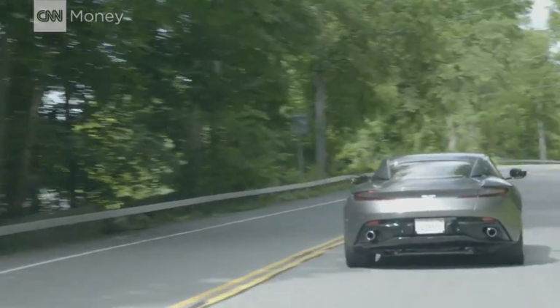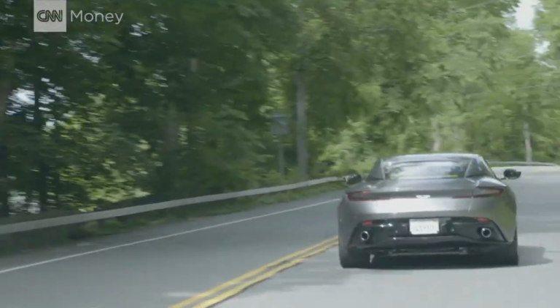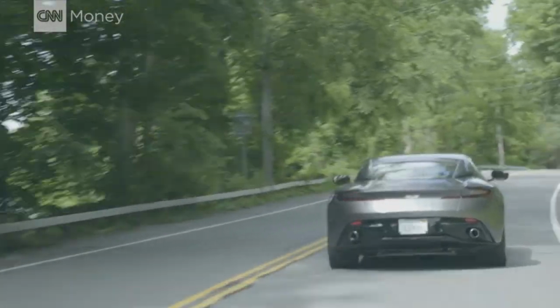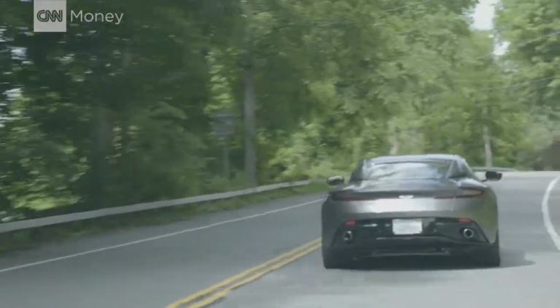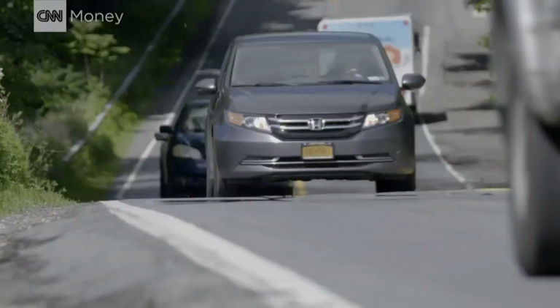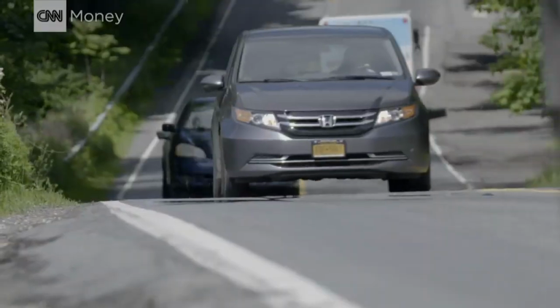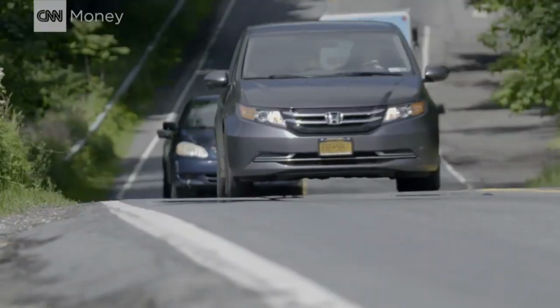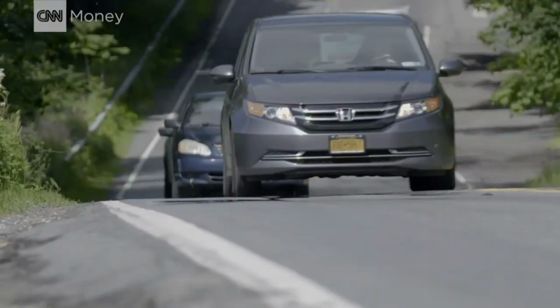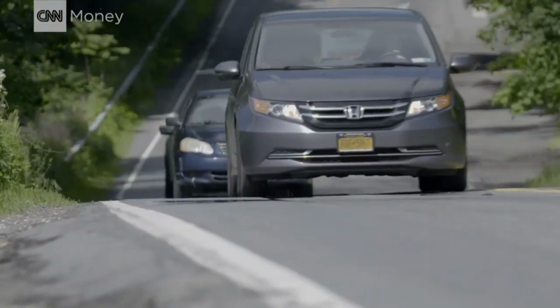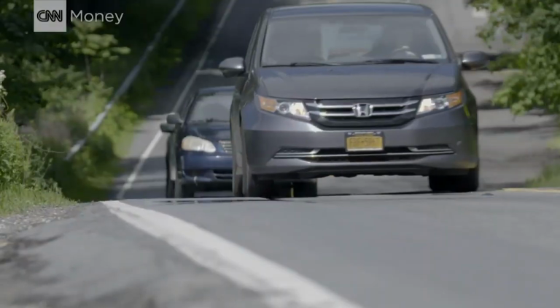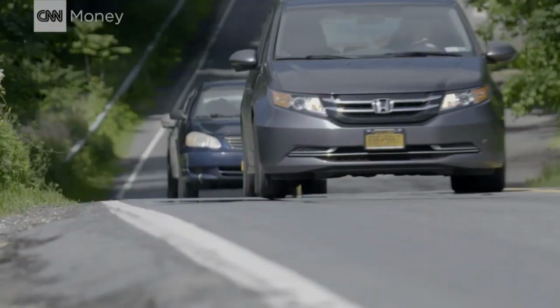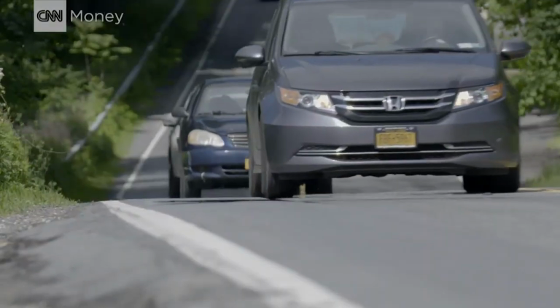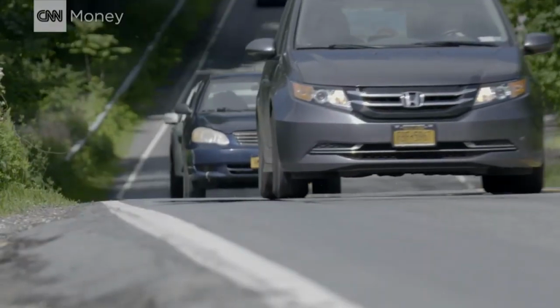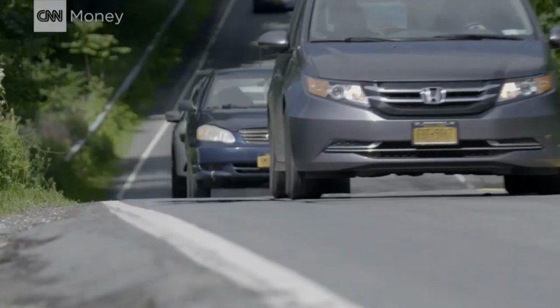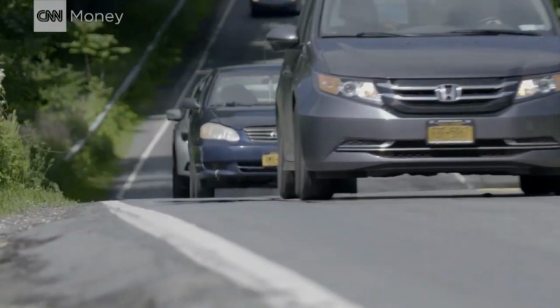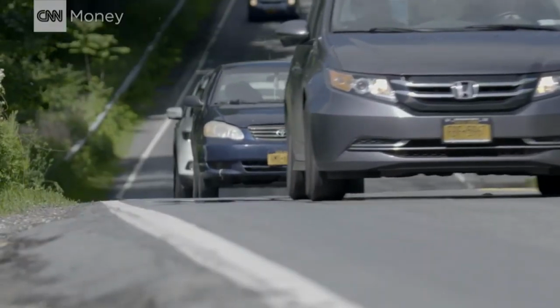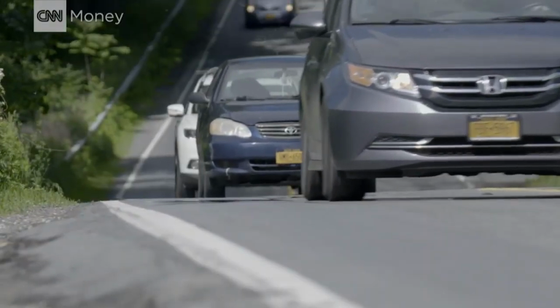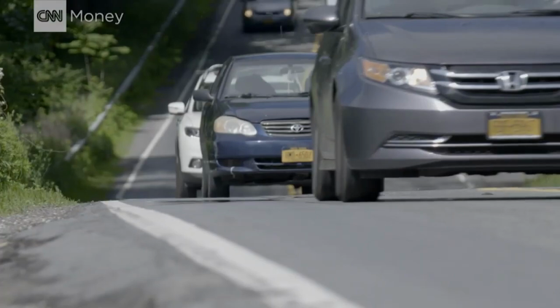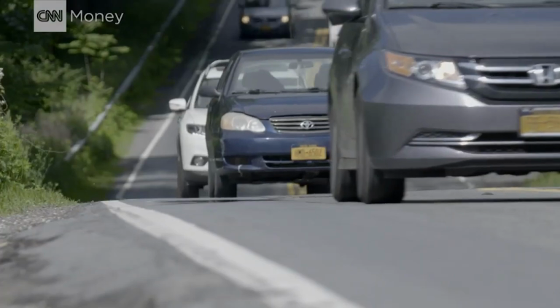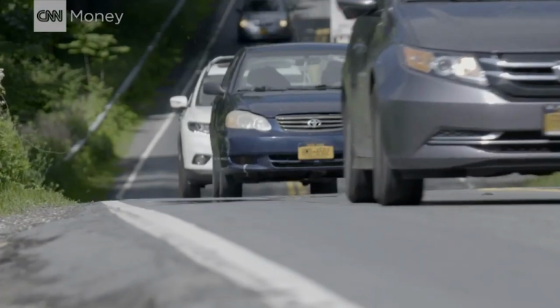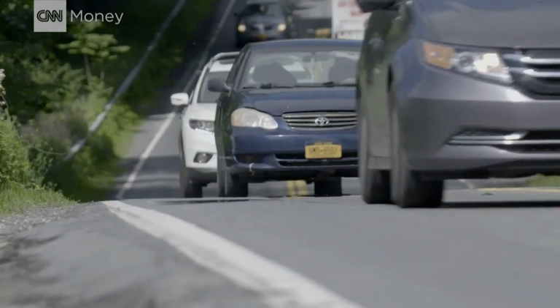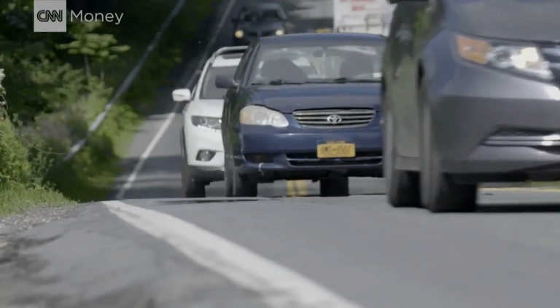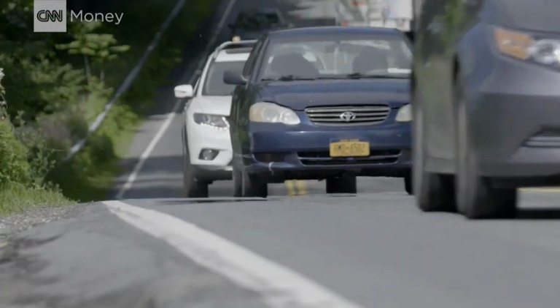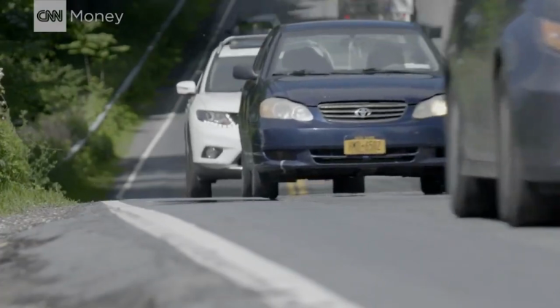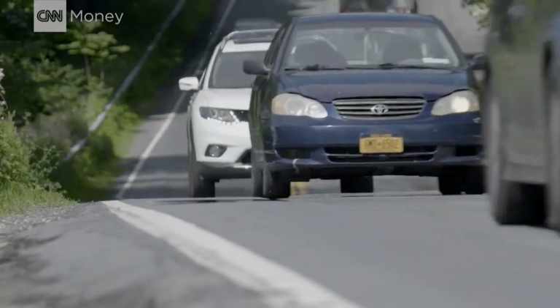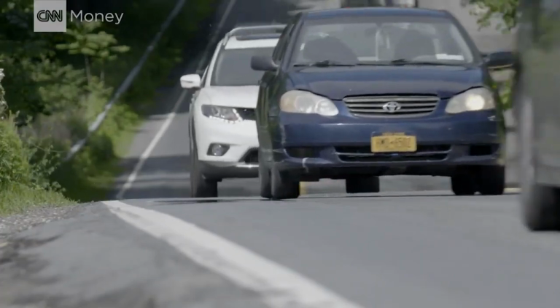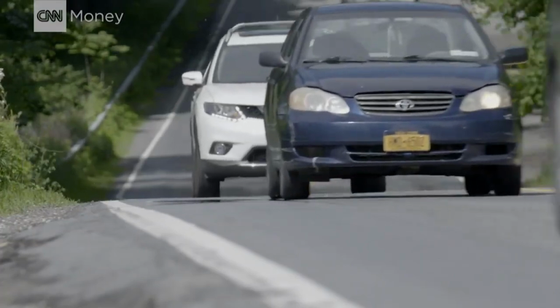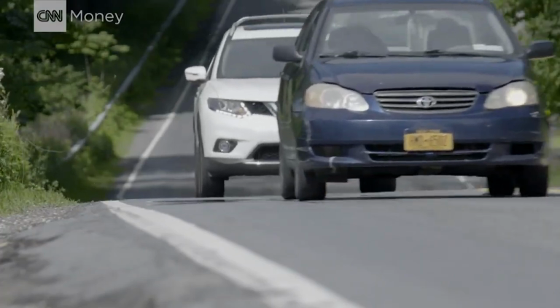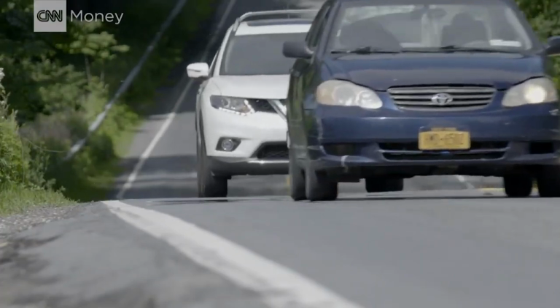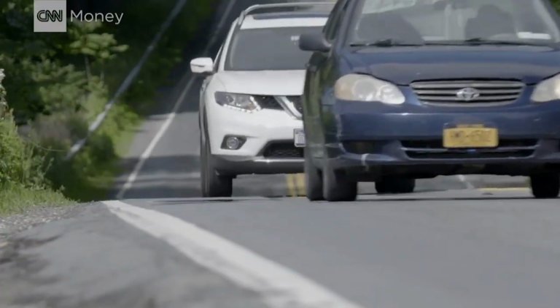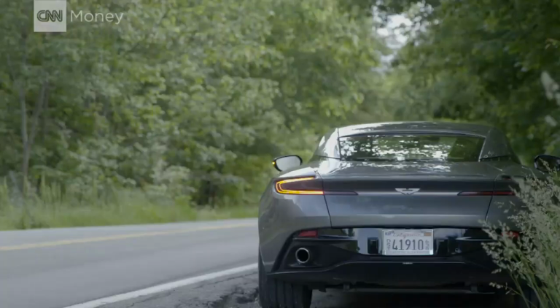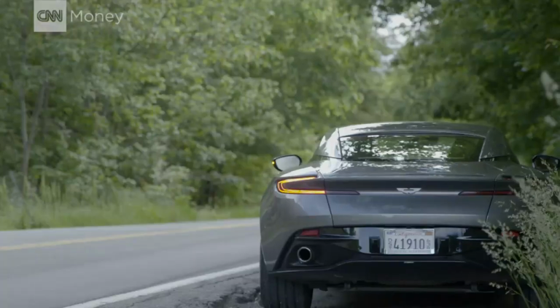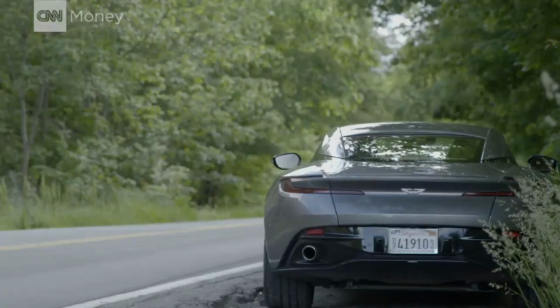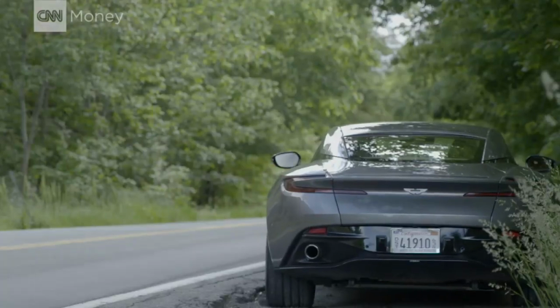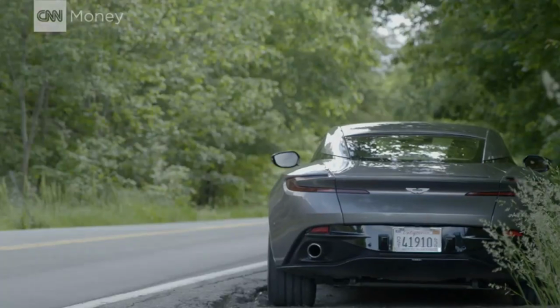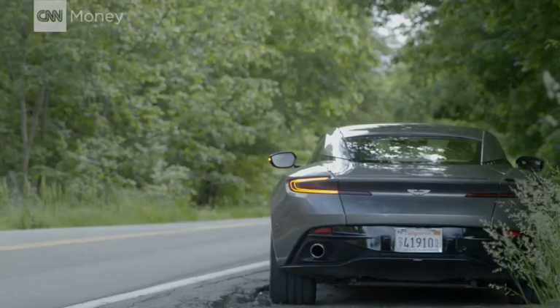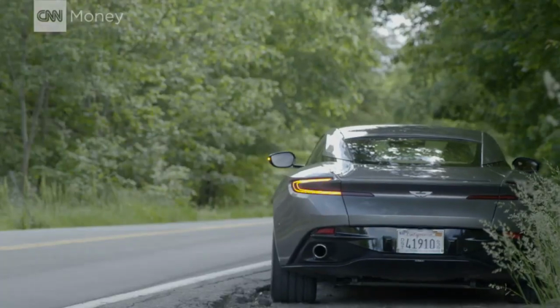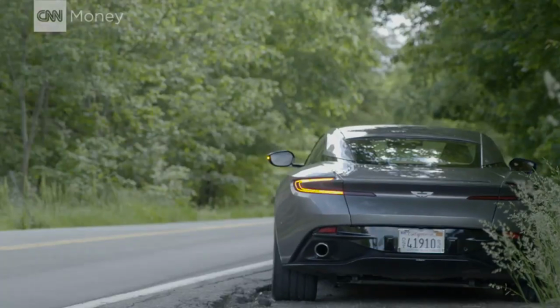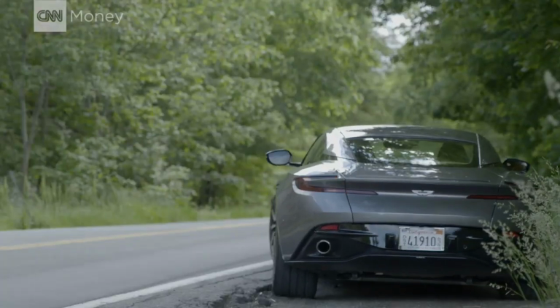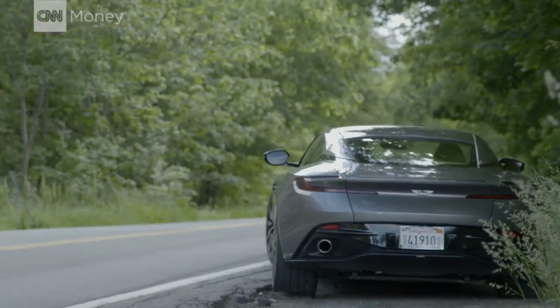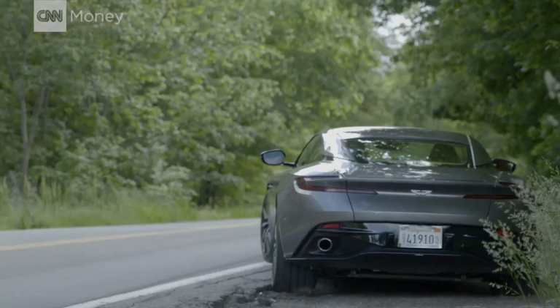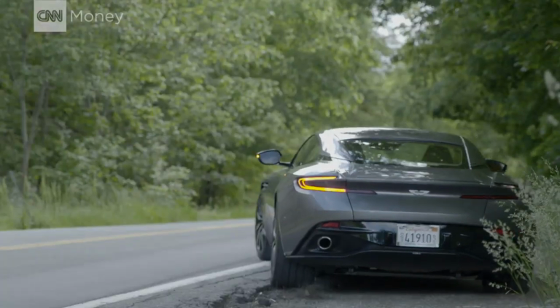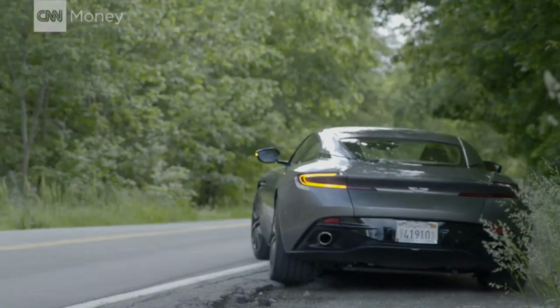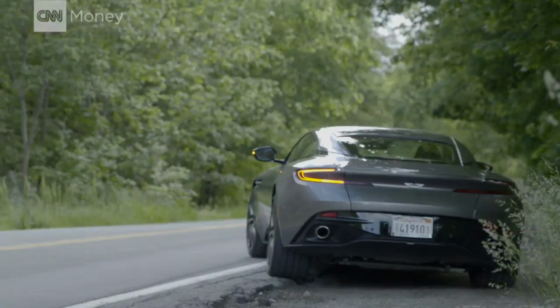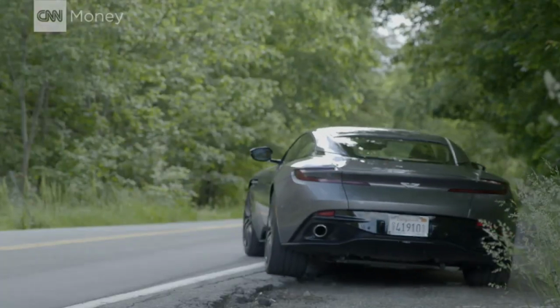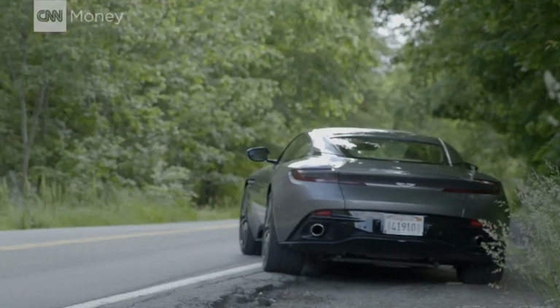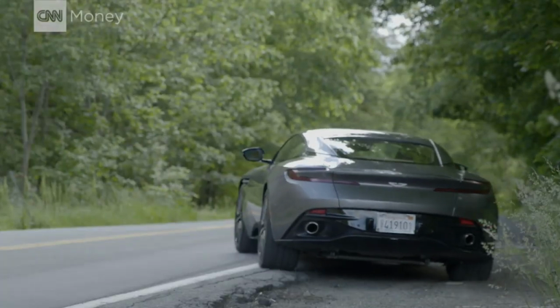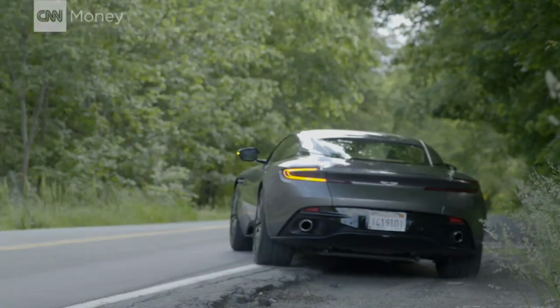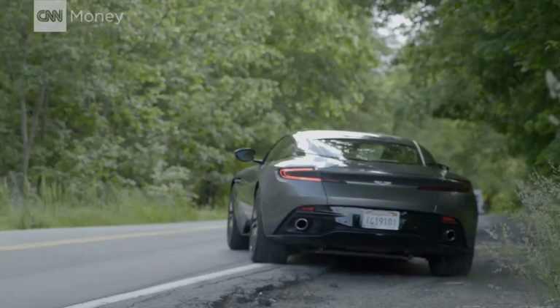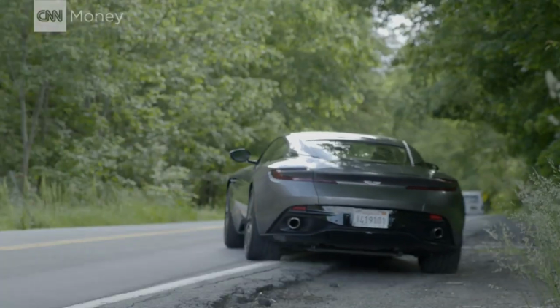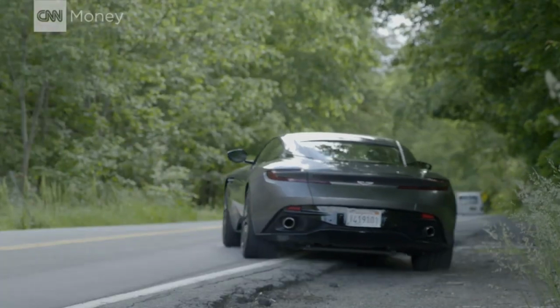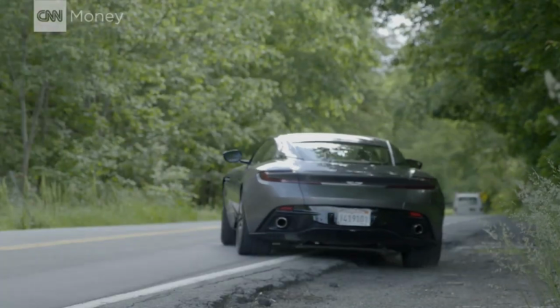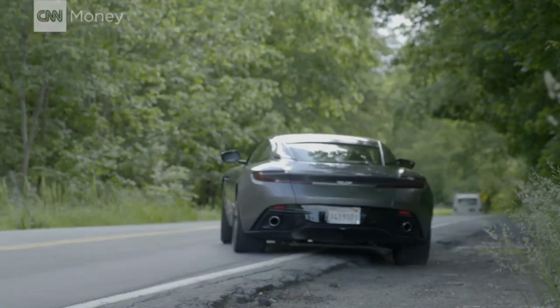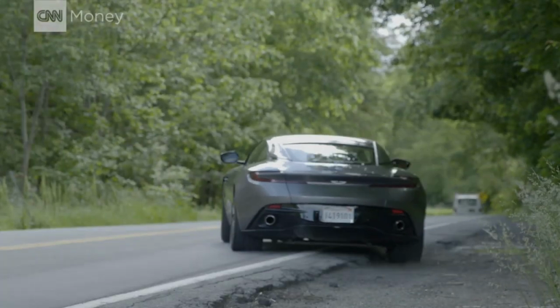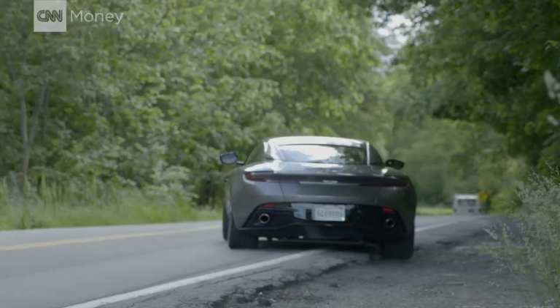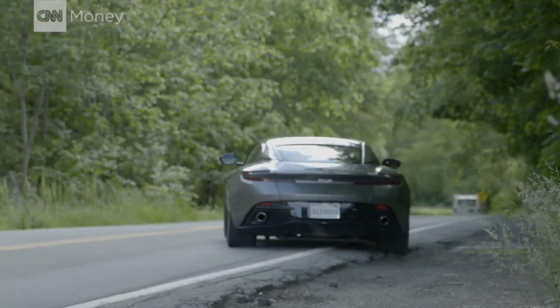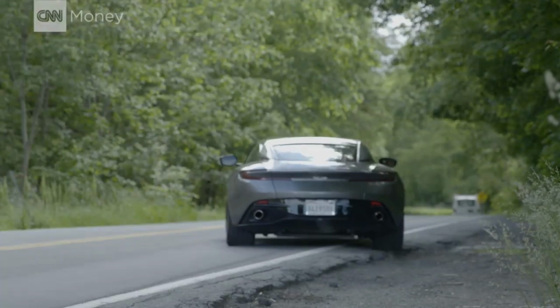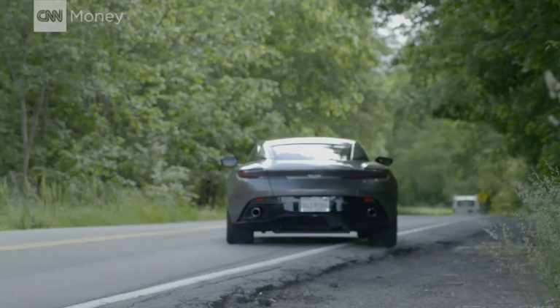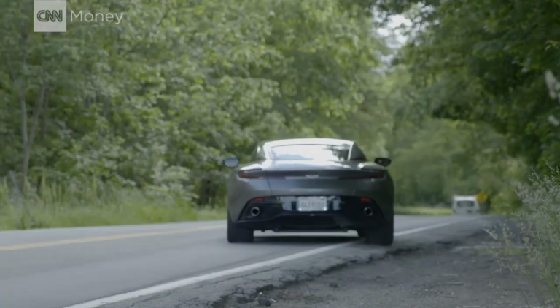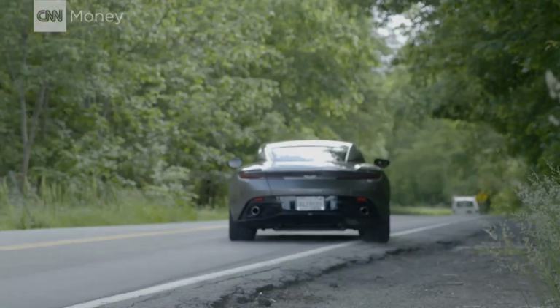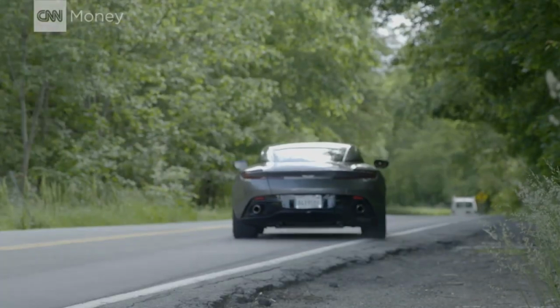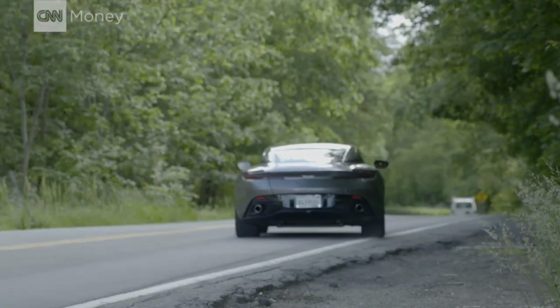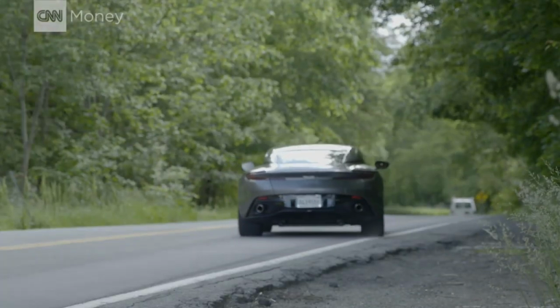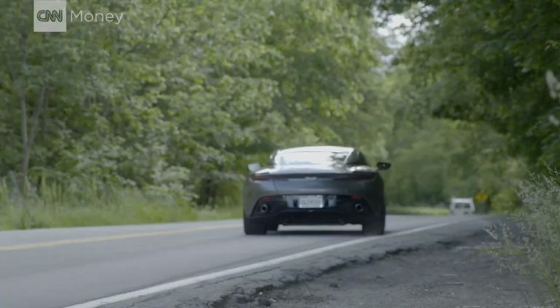But we do have speed limits in this country, so it's a good thing that this is still a nice, comfy Aston Martin.